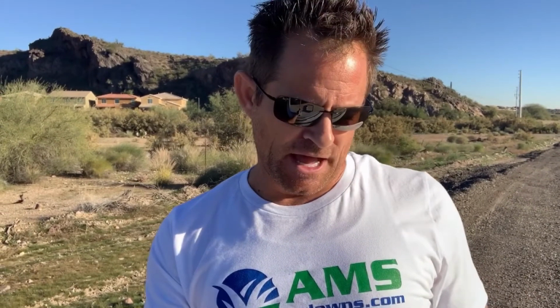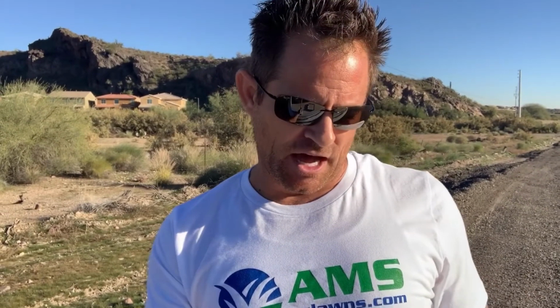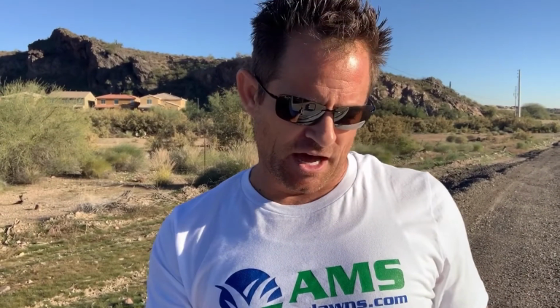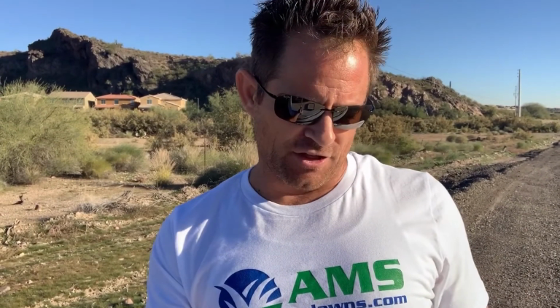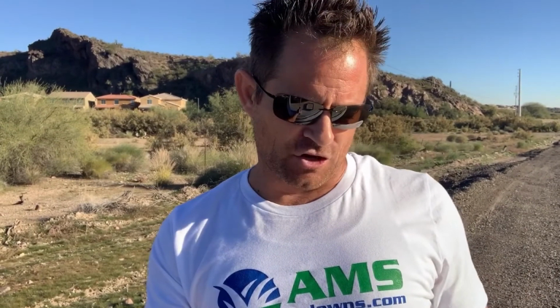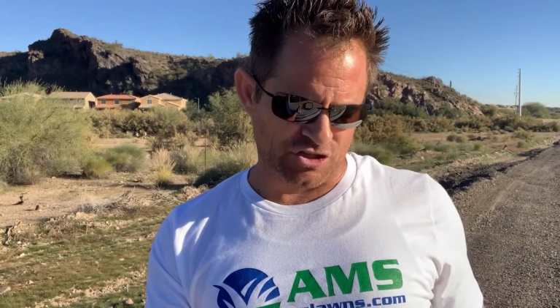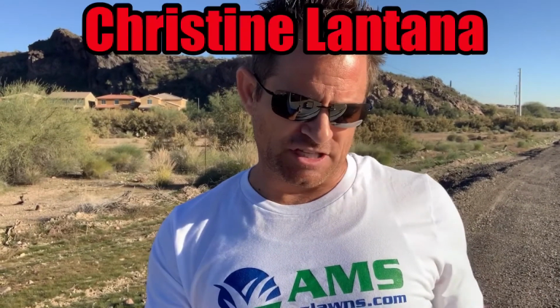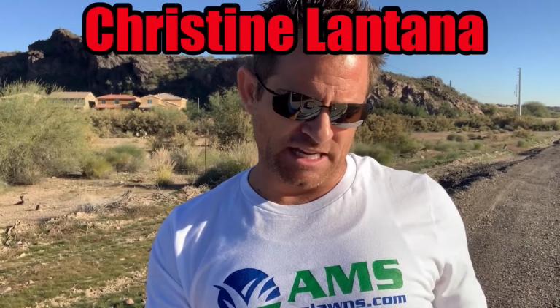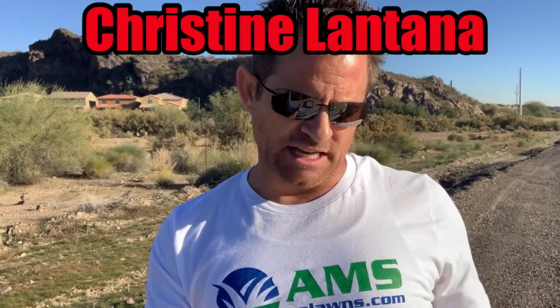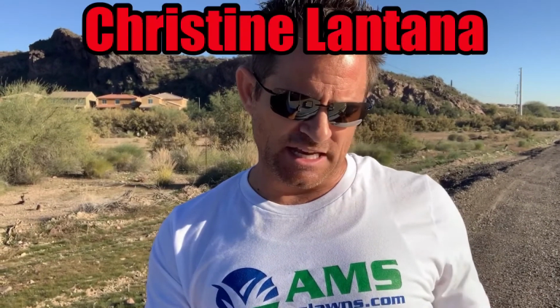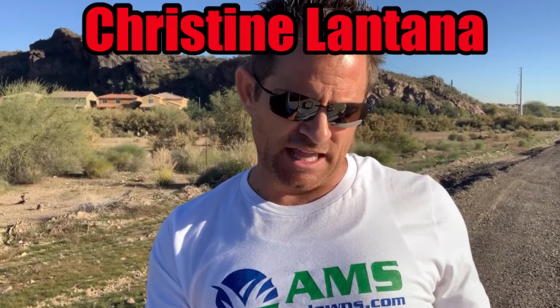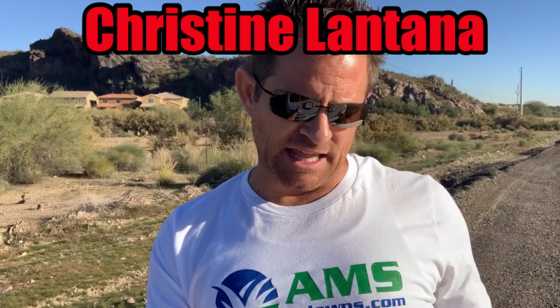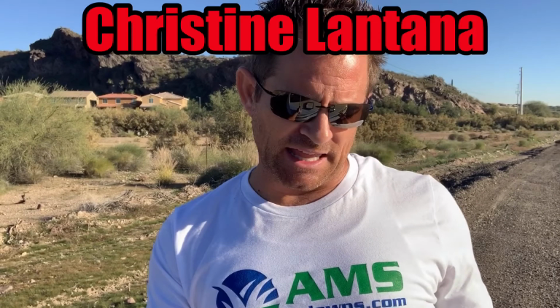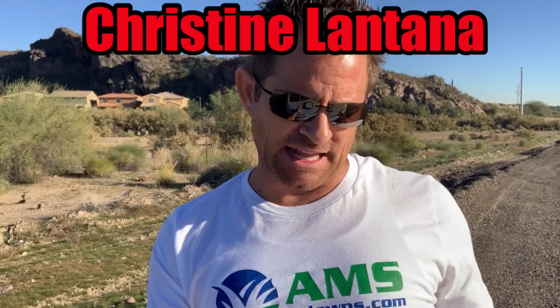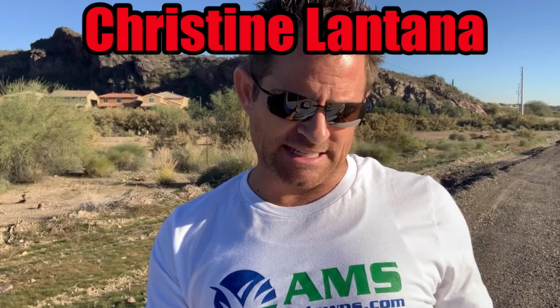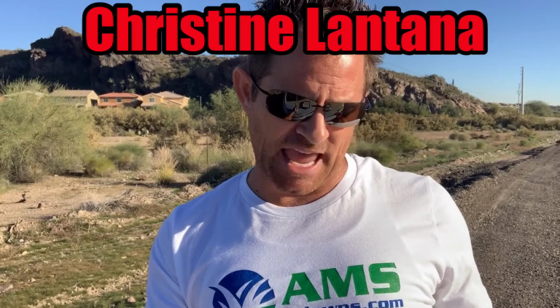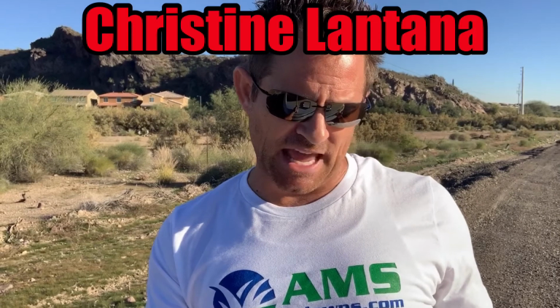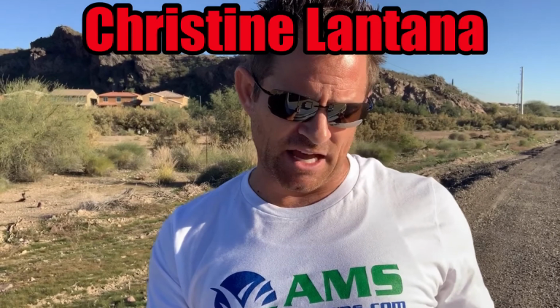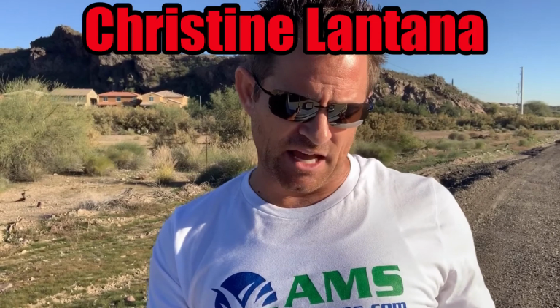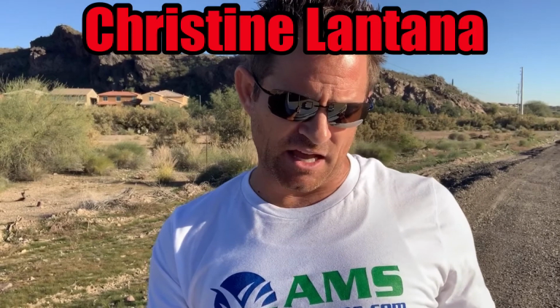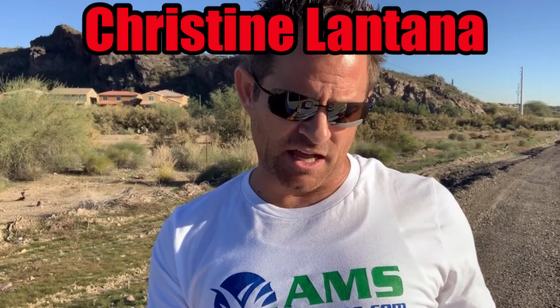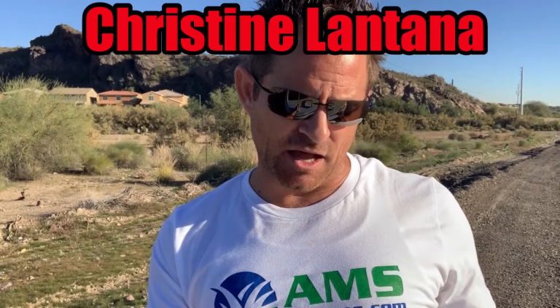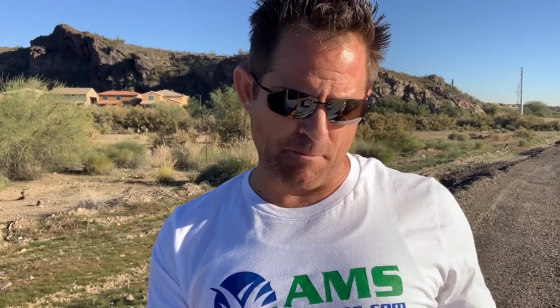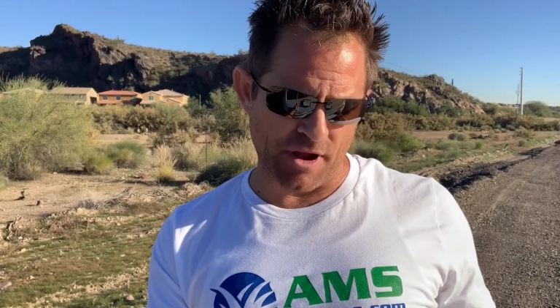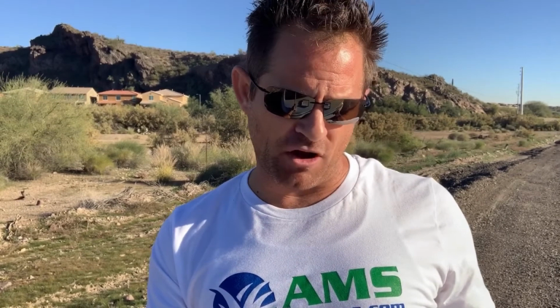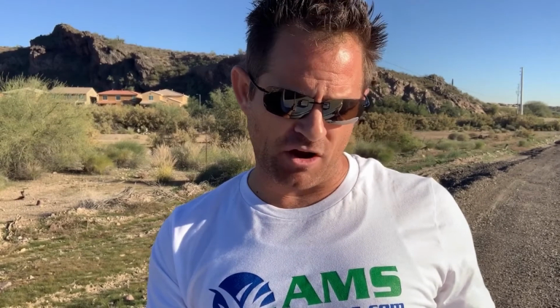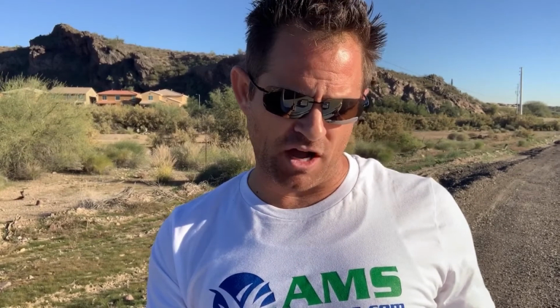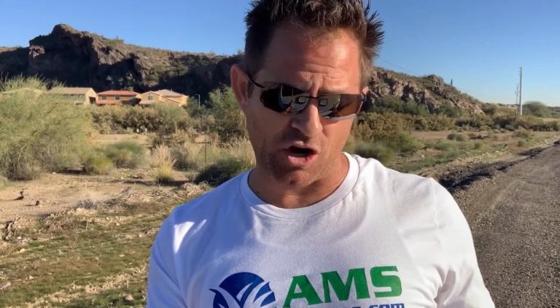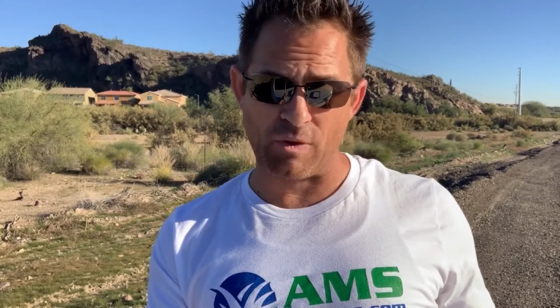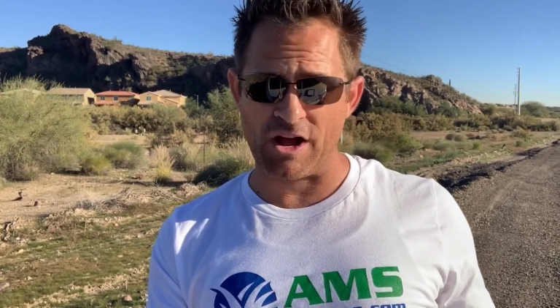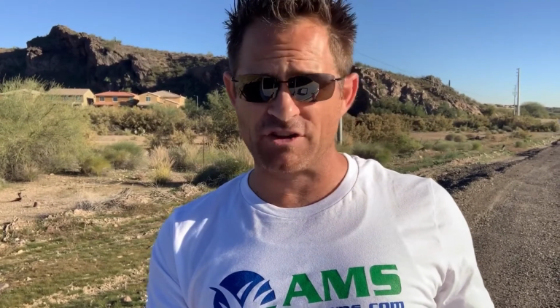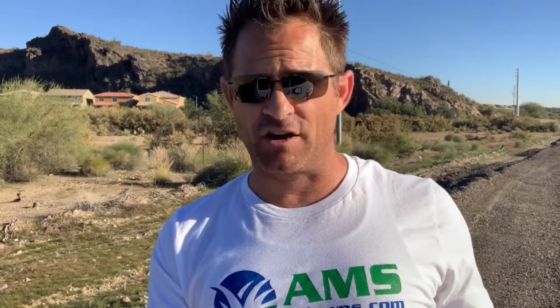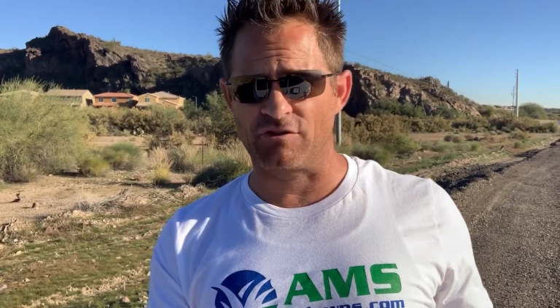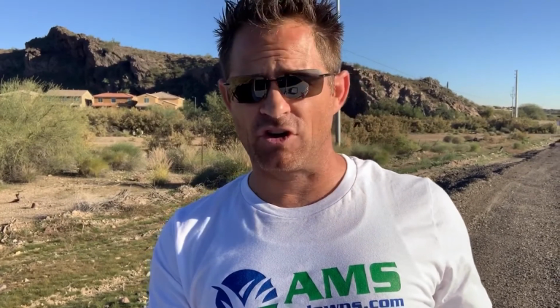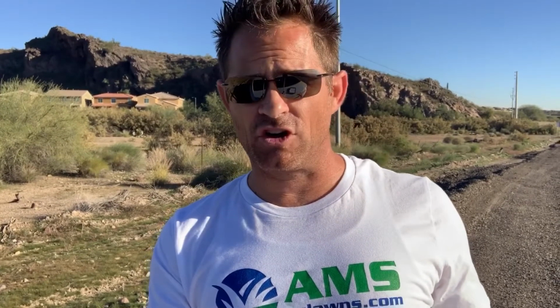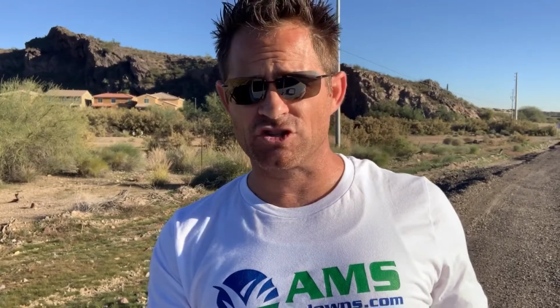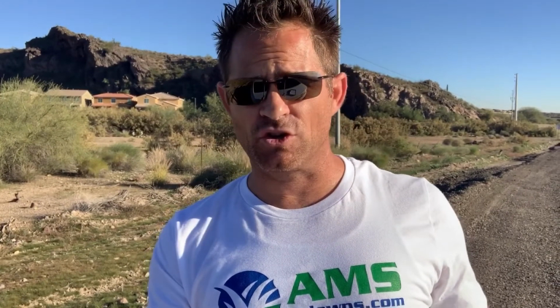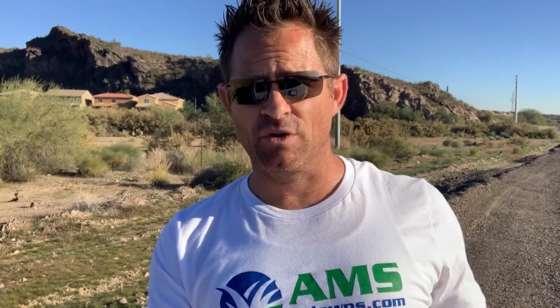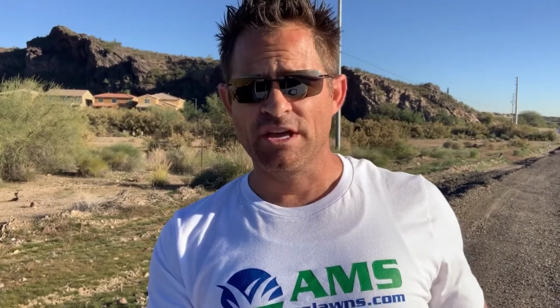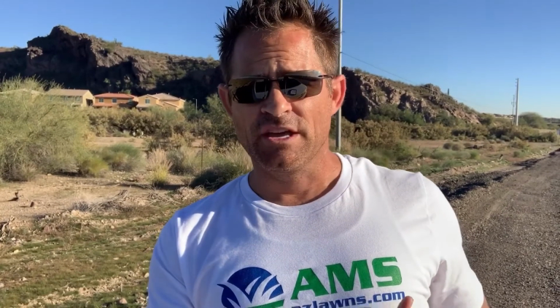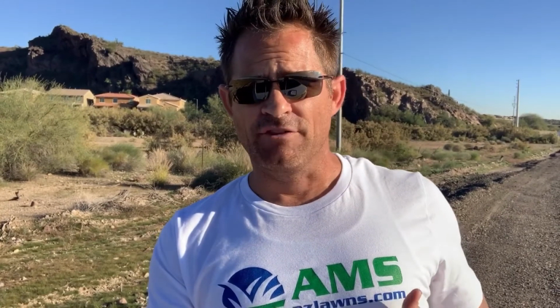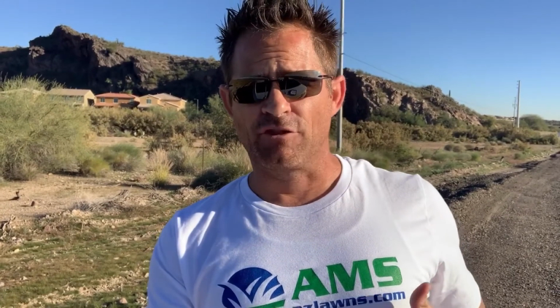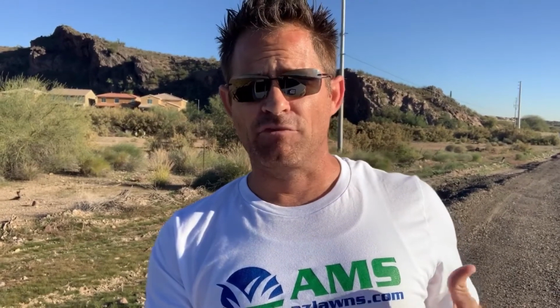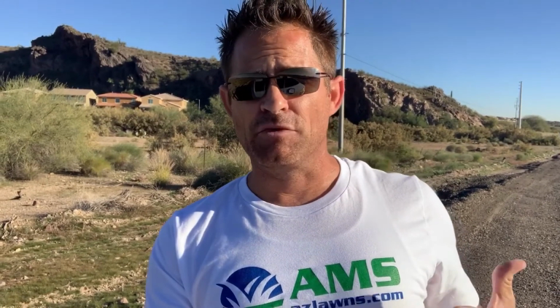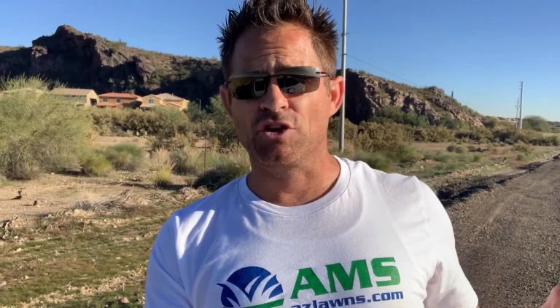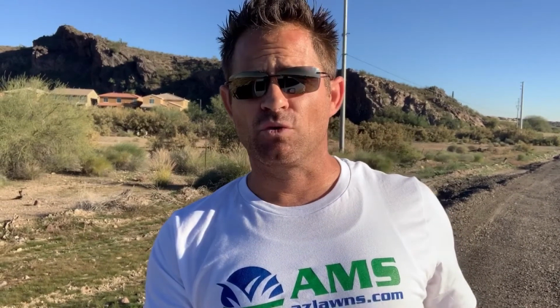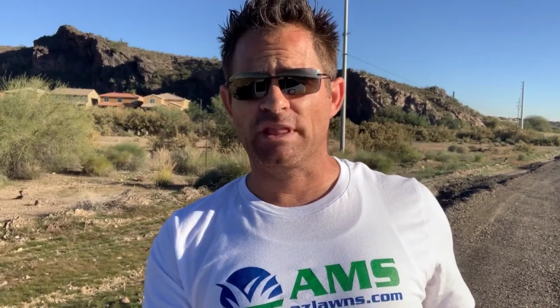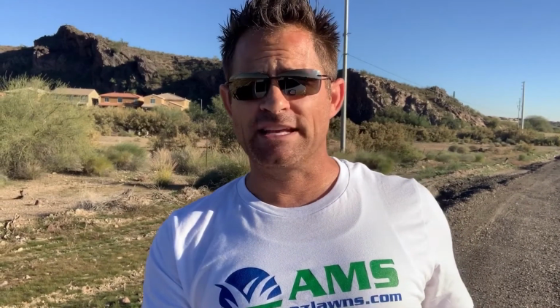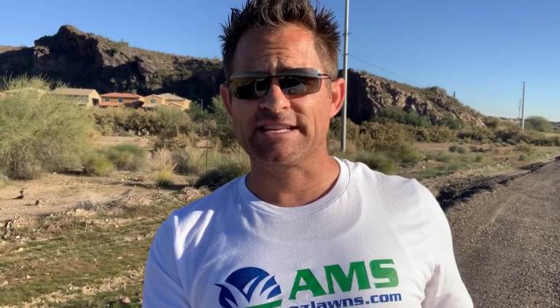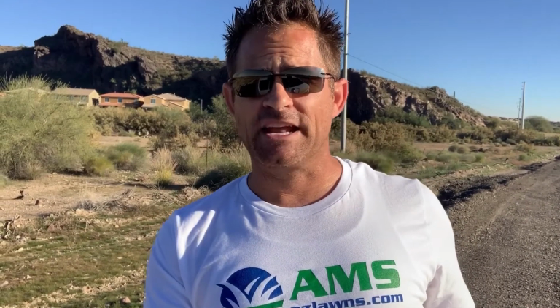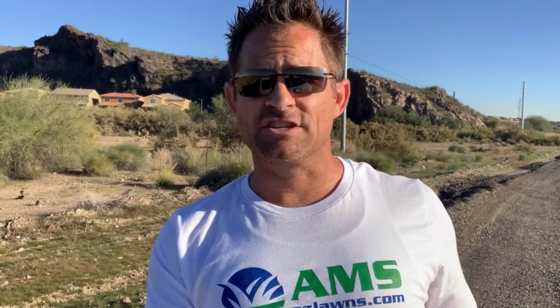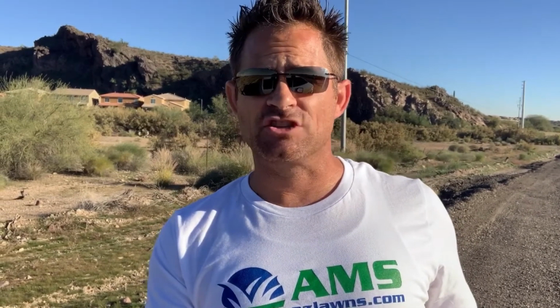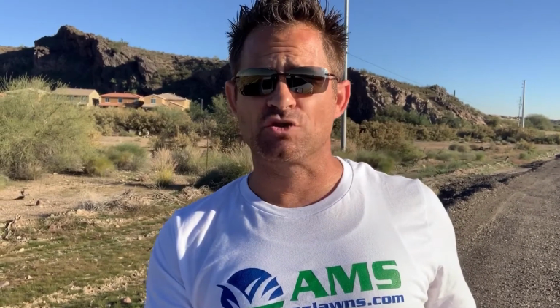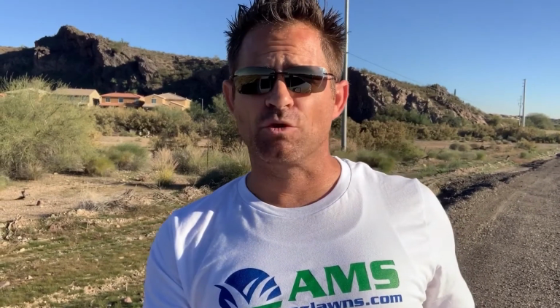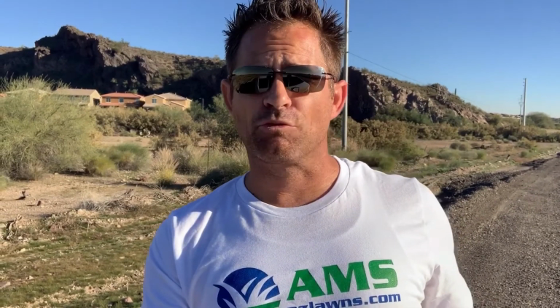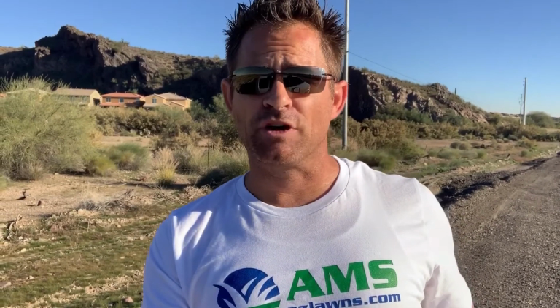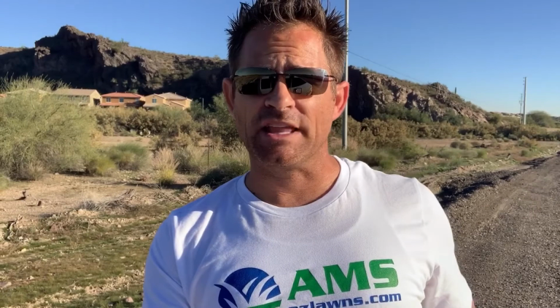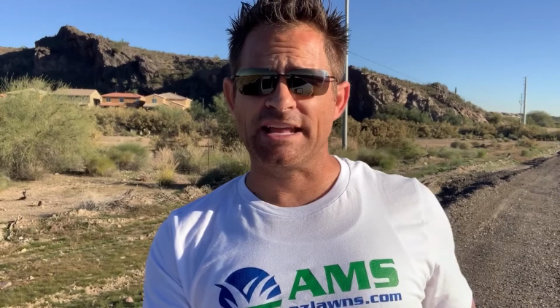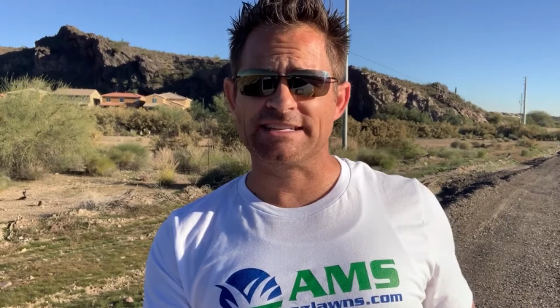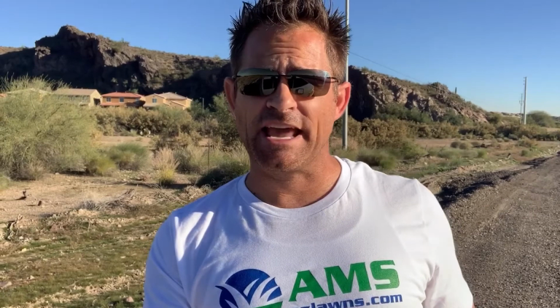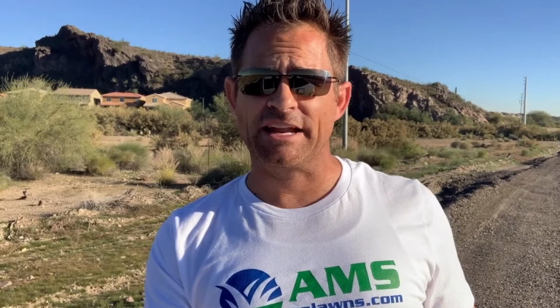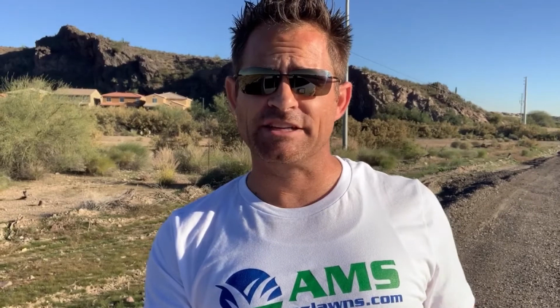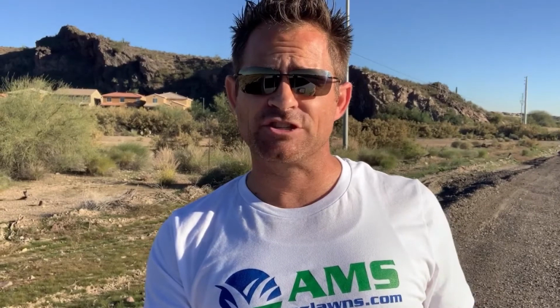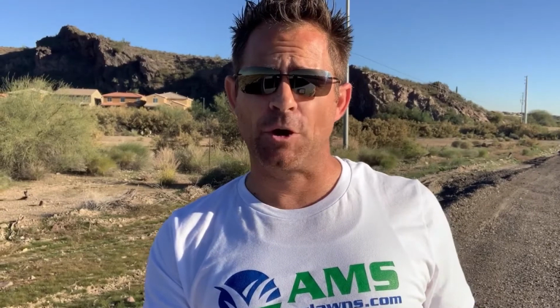The Christine Lantana Camara ground cover — if you're familiar with lantanas, it's a real pretty lantana.